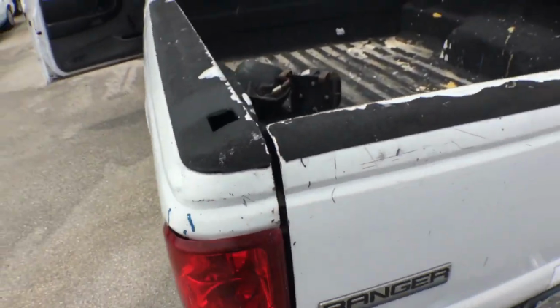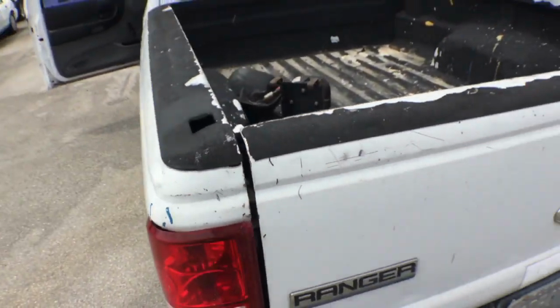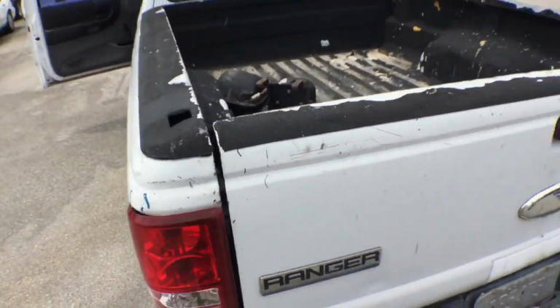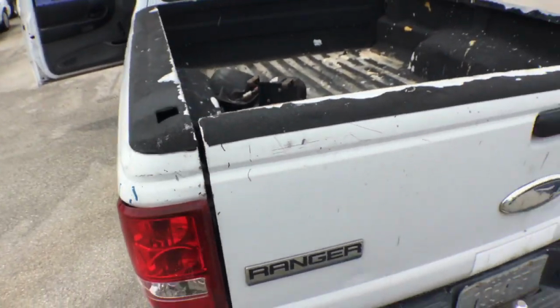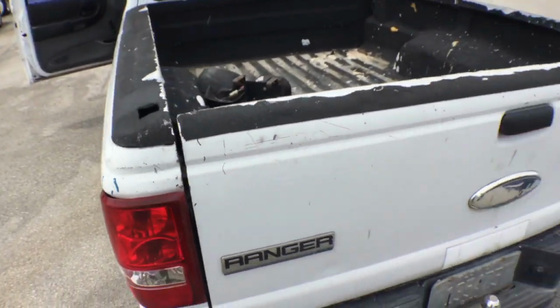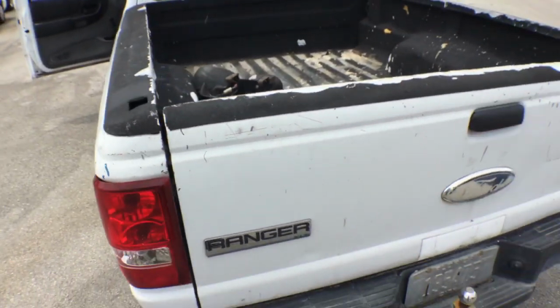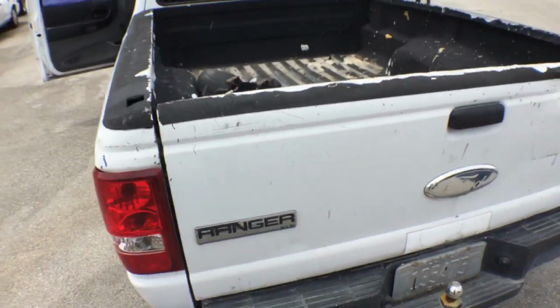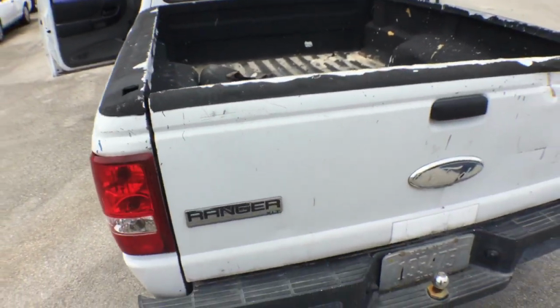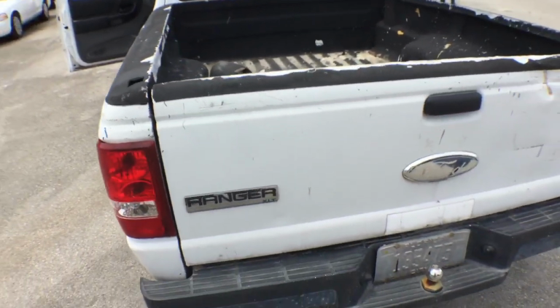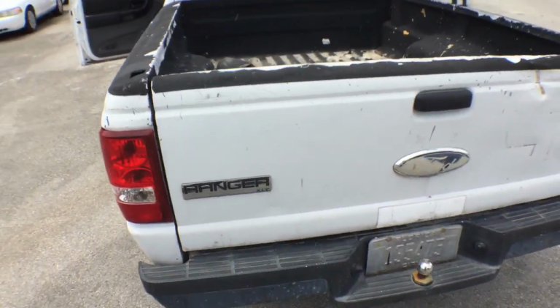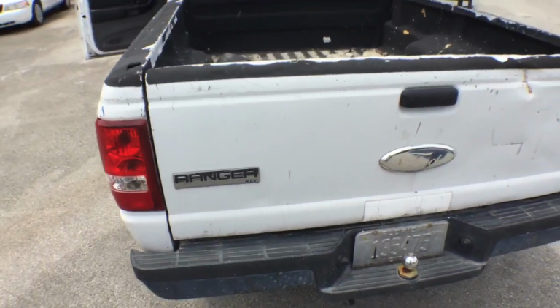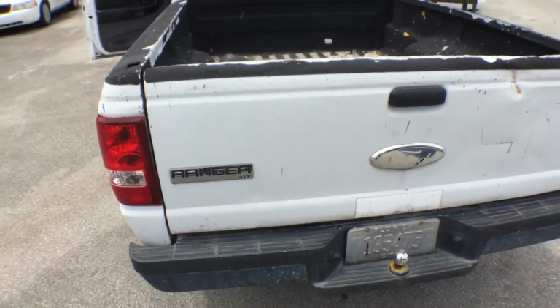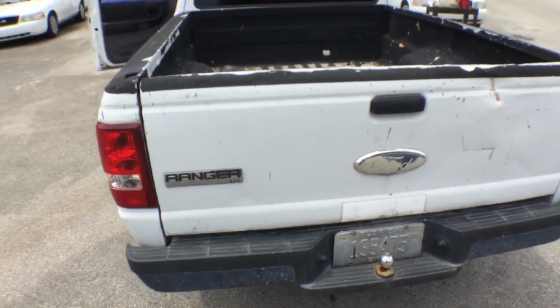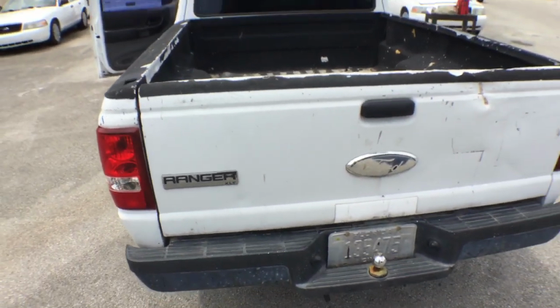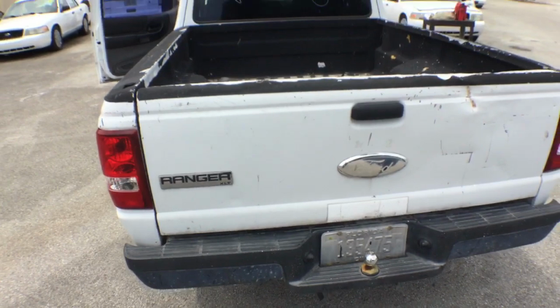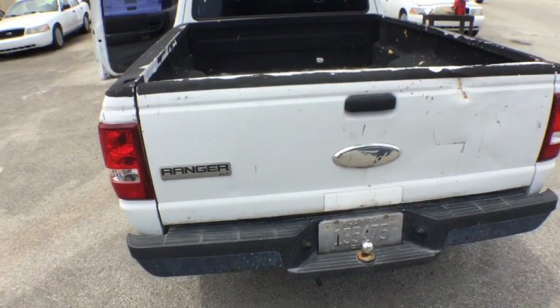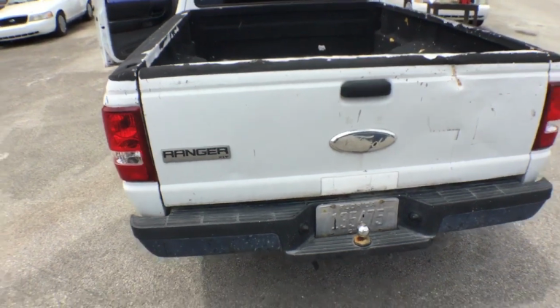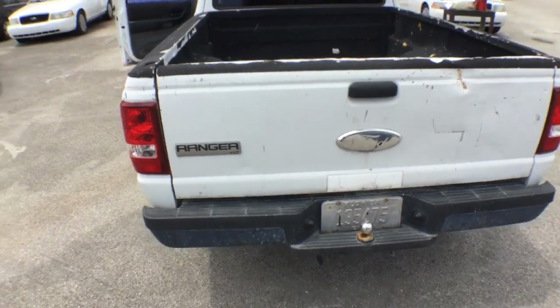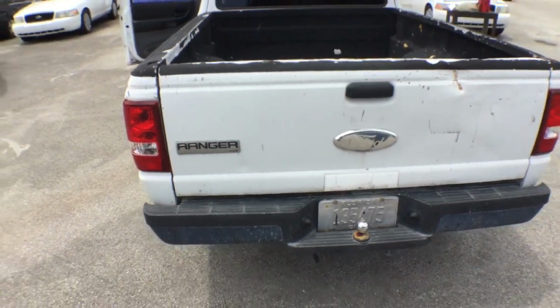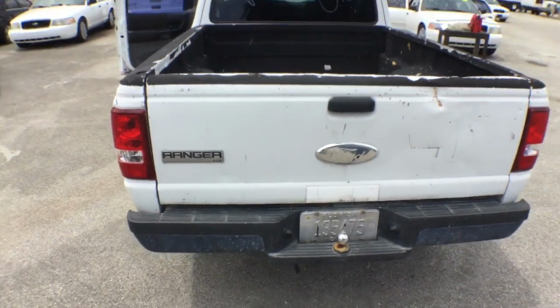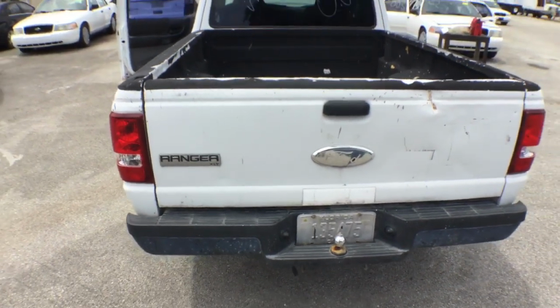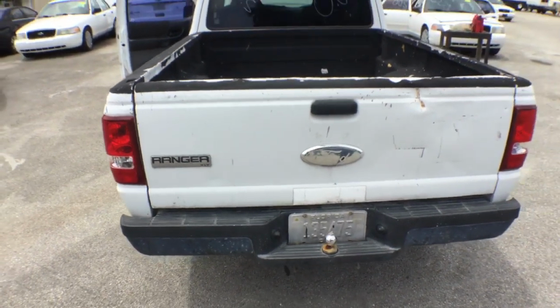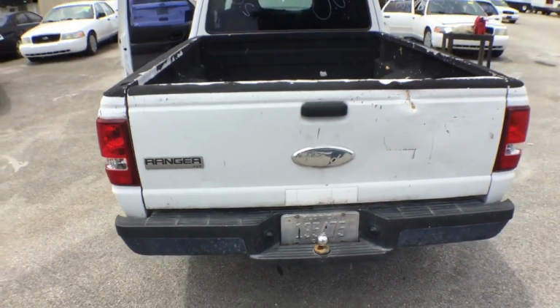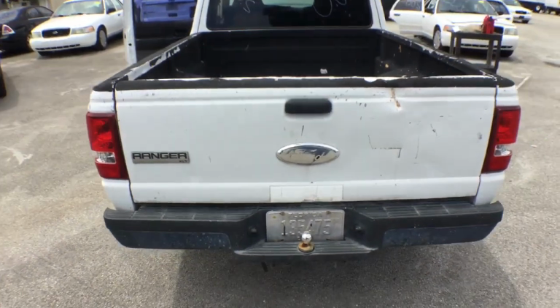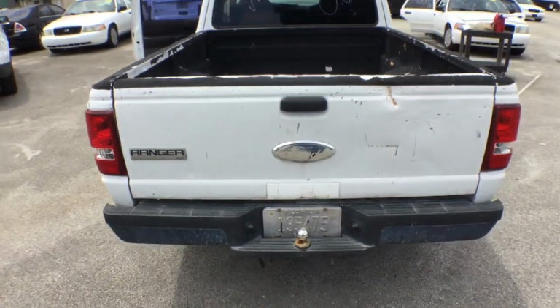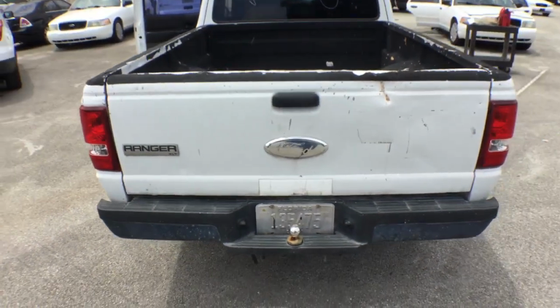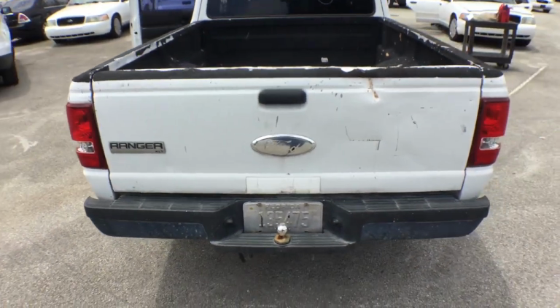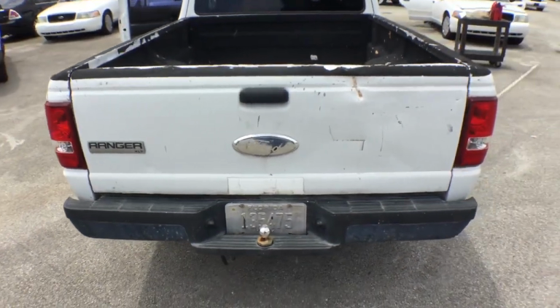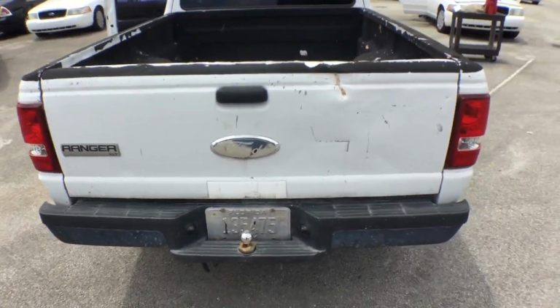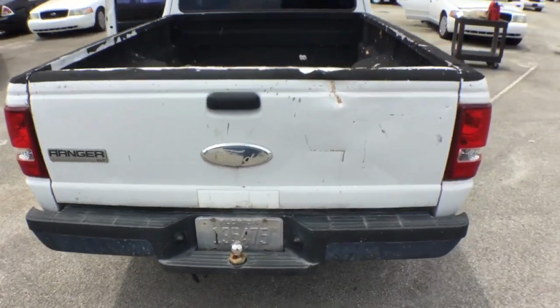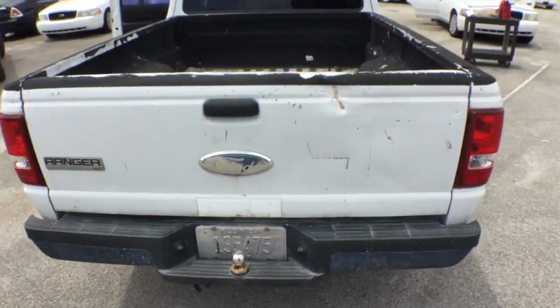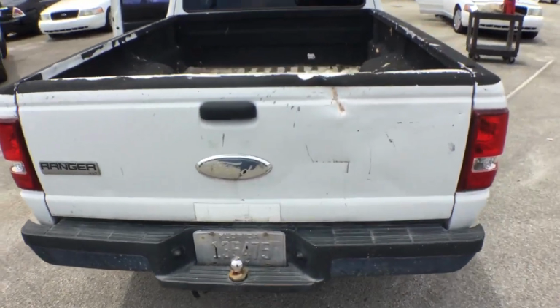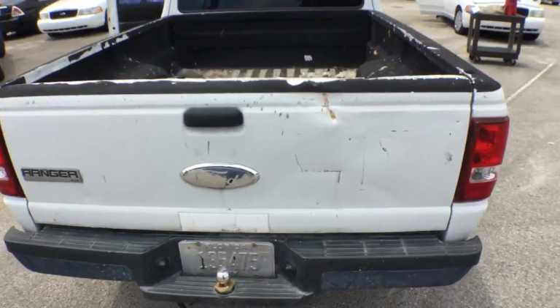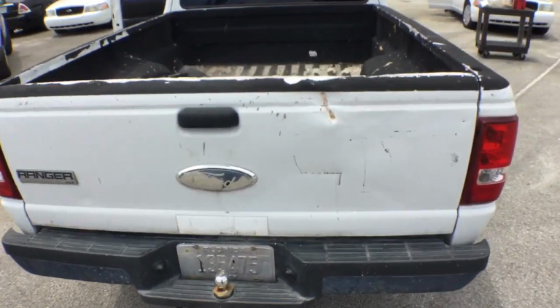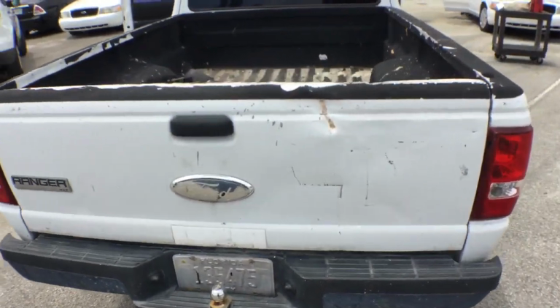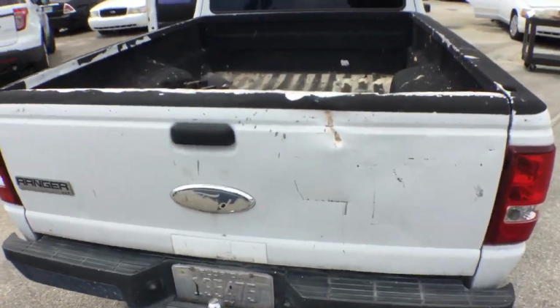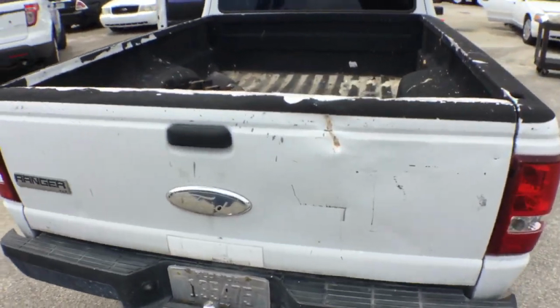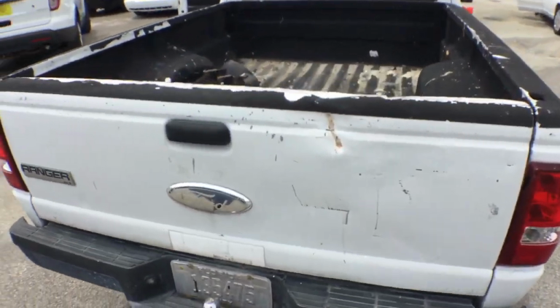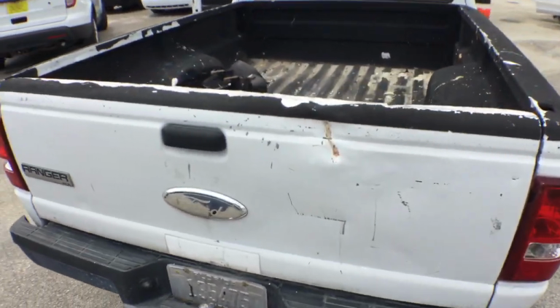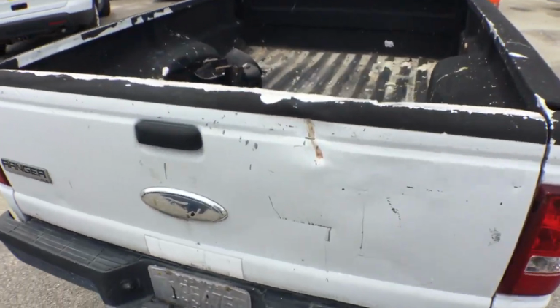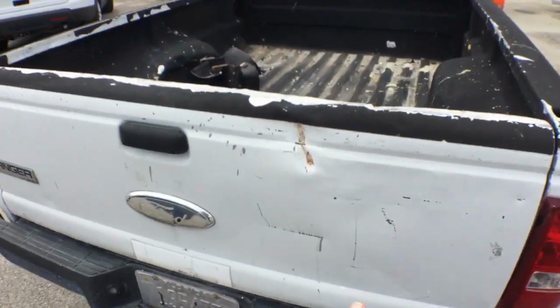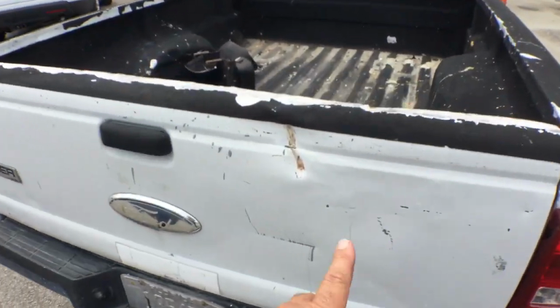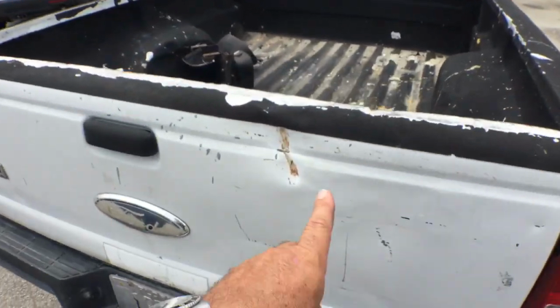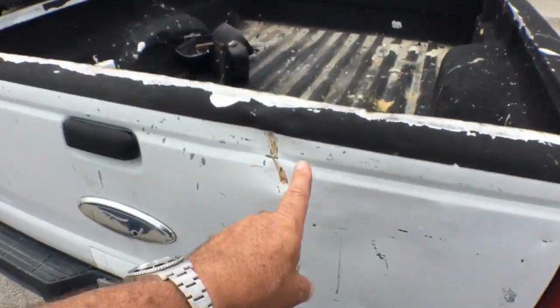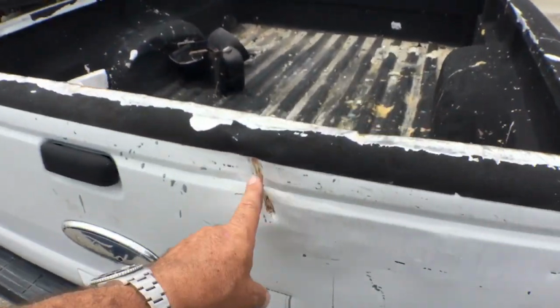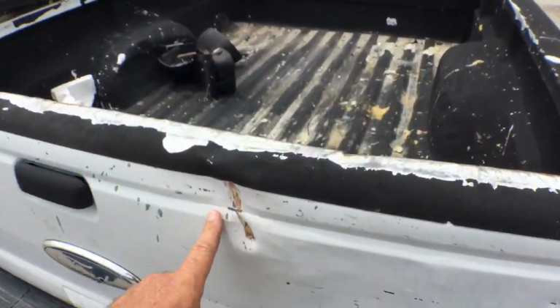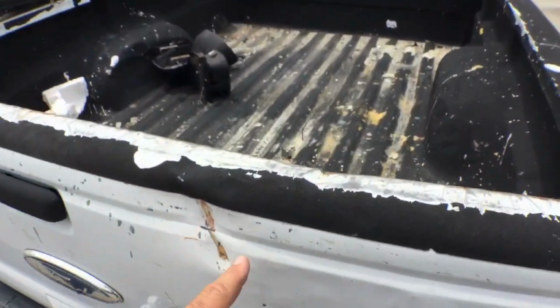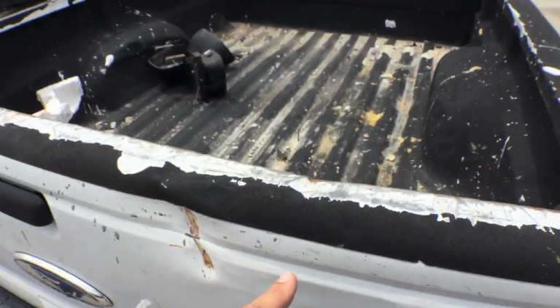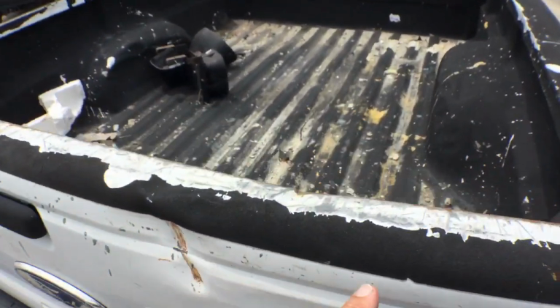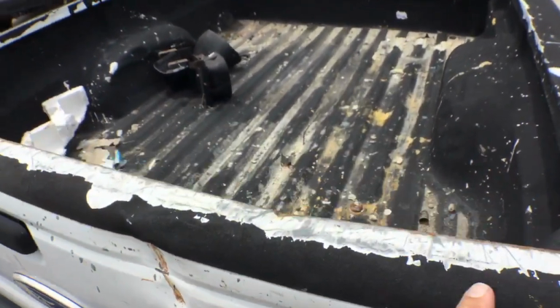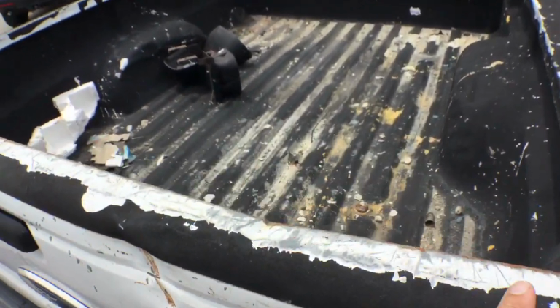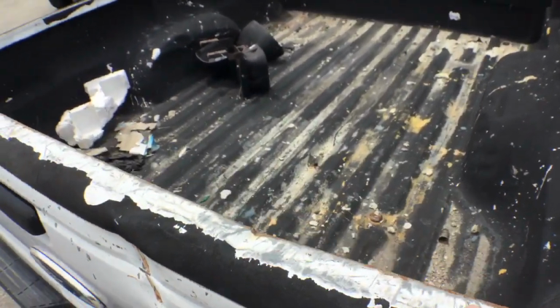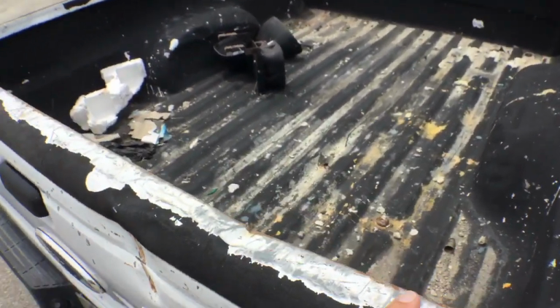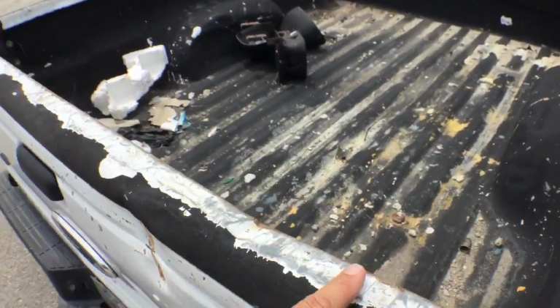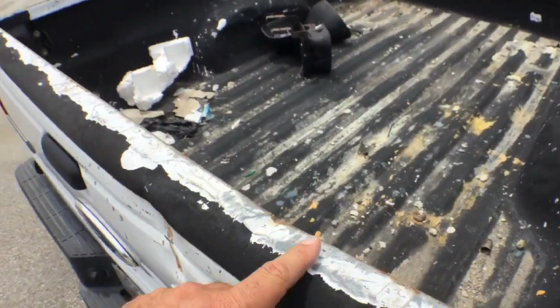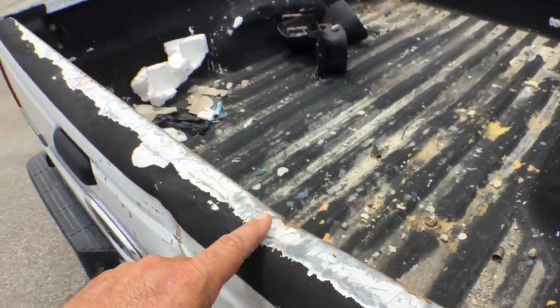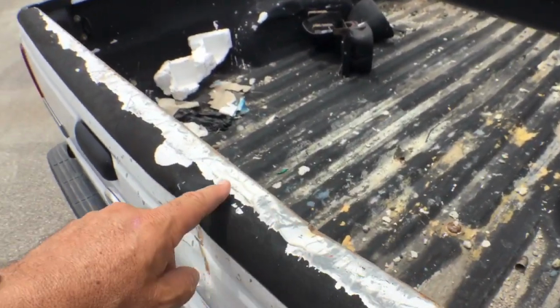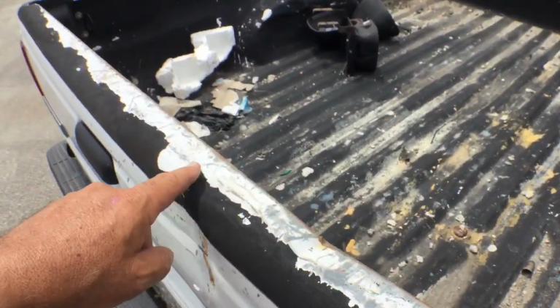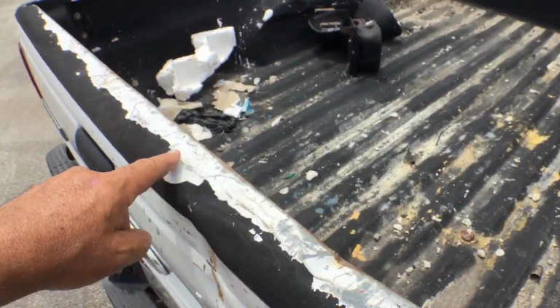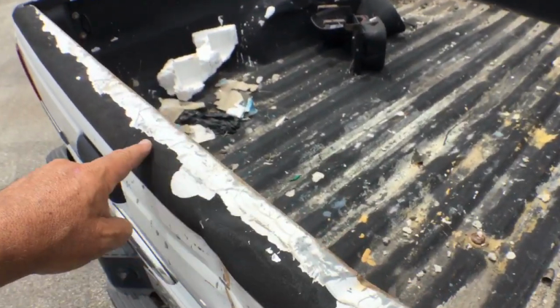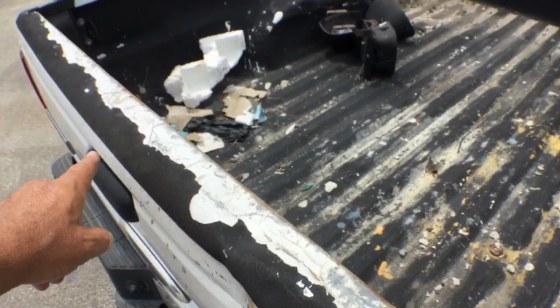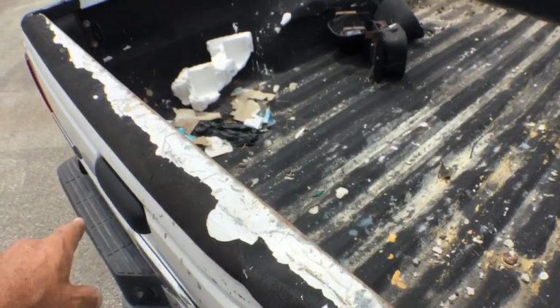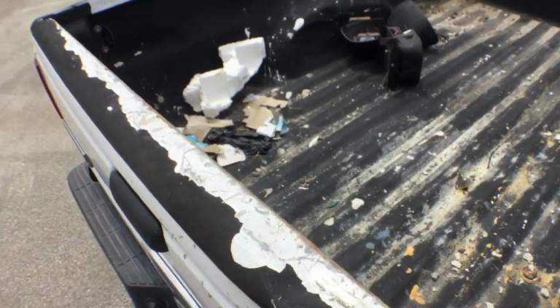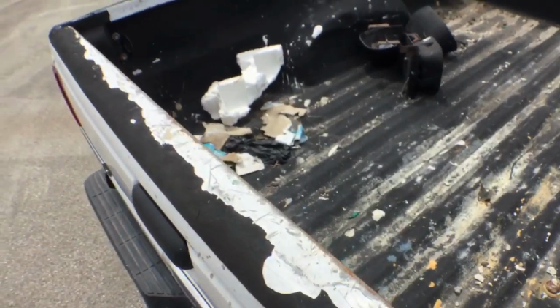See the tailgate — the tailgate looks a little rough. It's got several dents and dings over here, and the top portion looks like it's really rough.